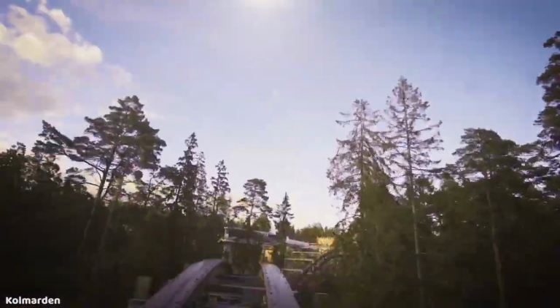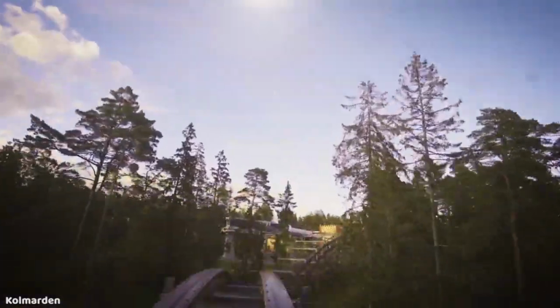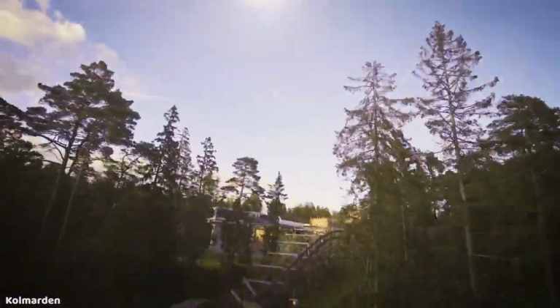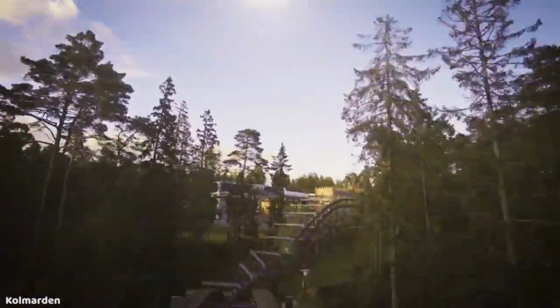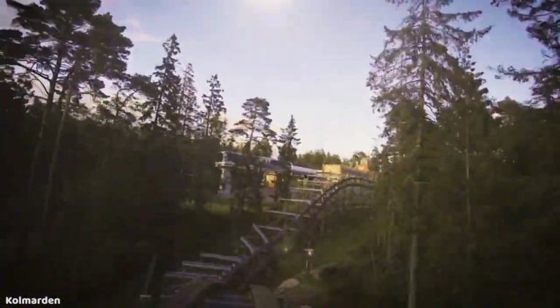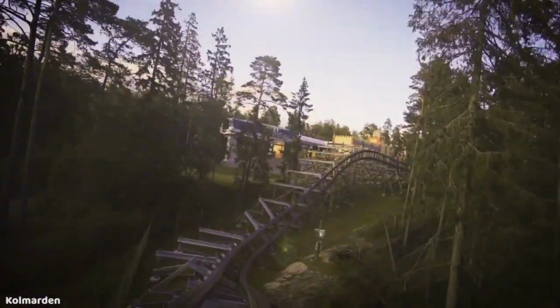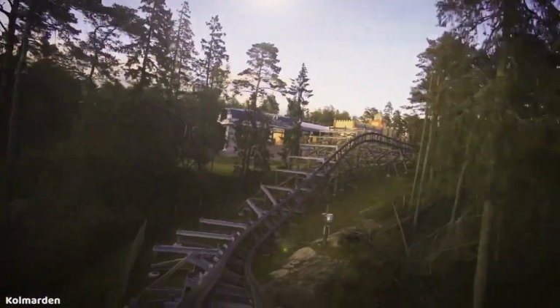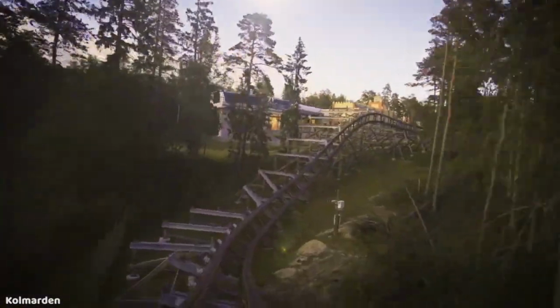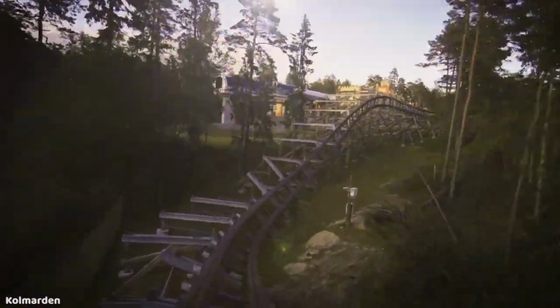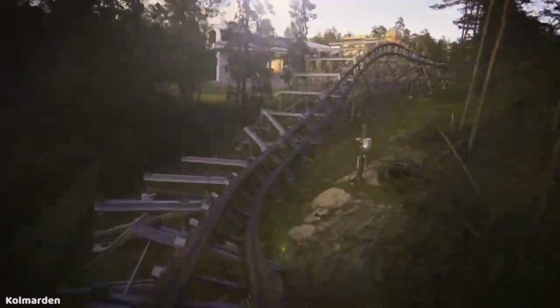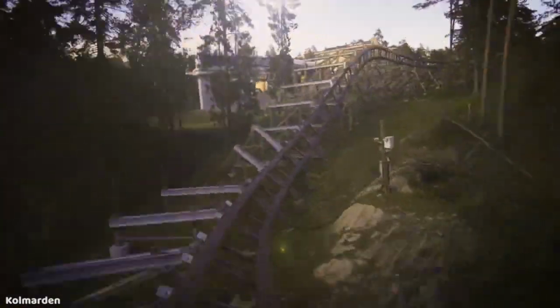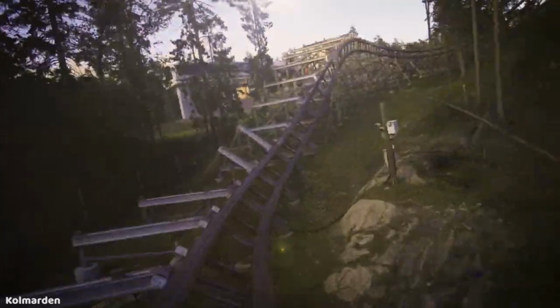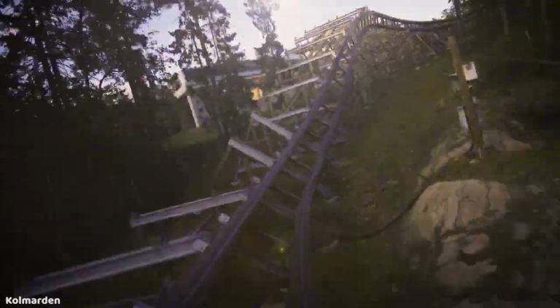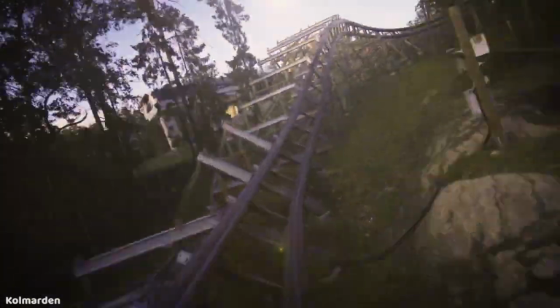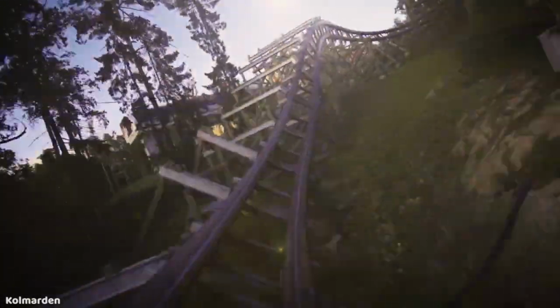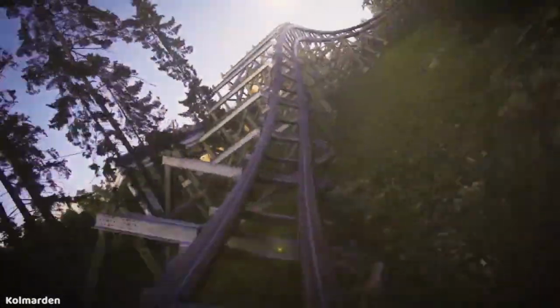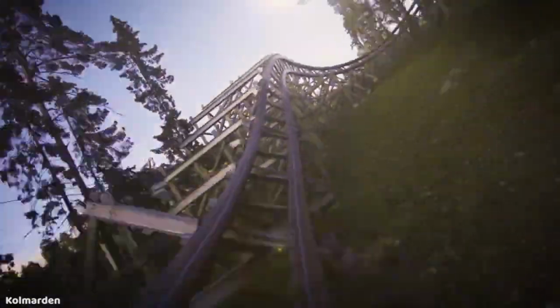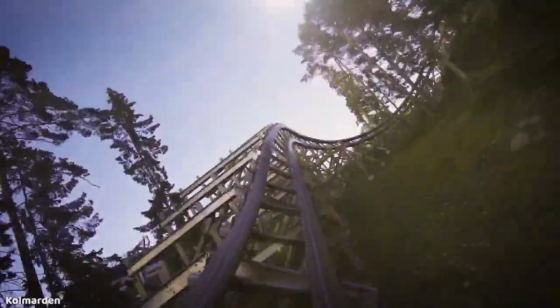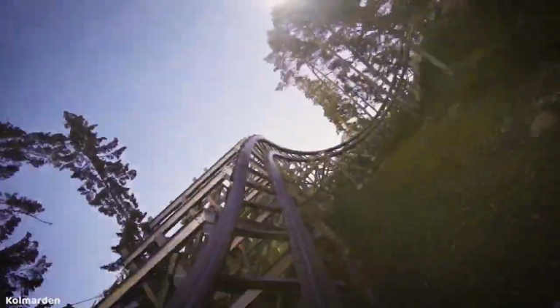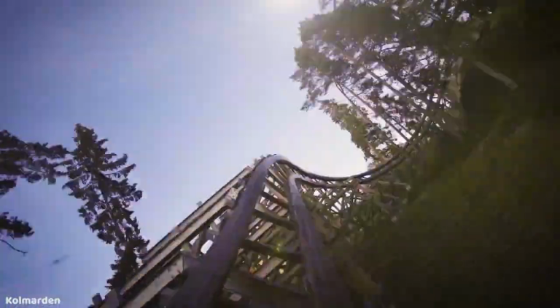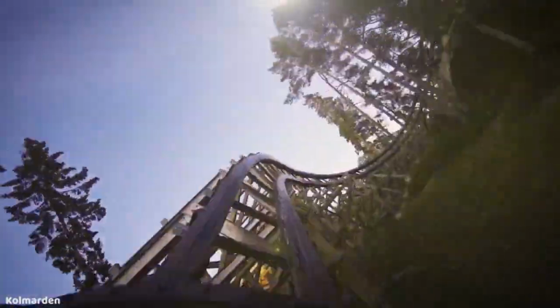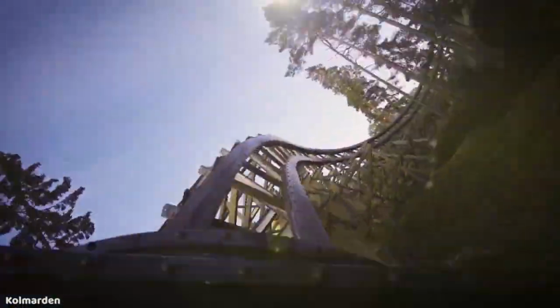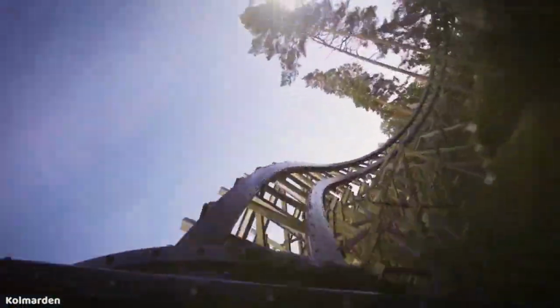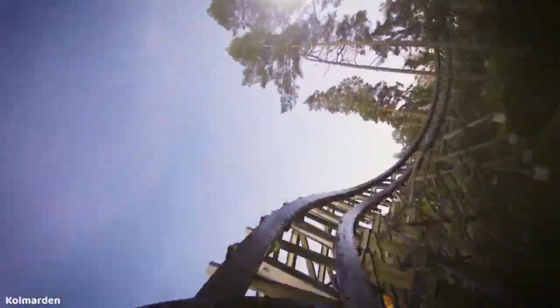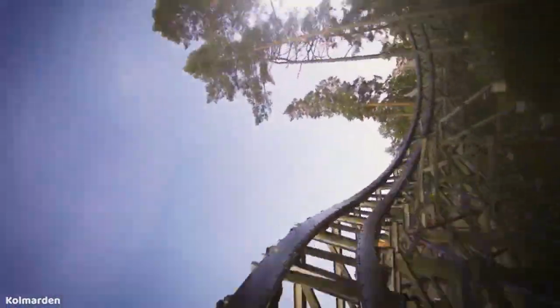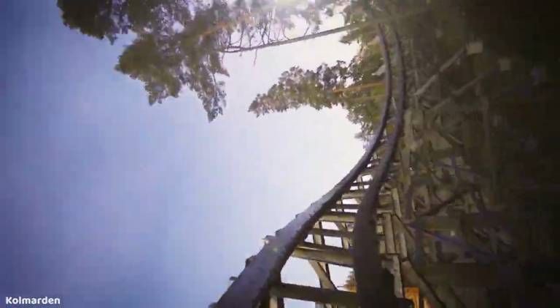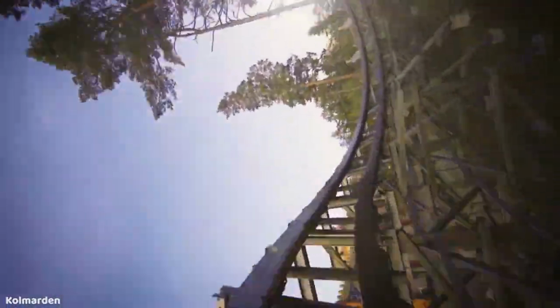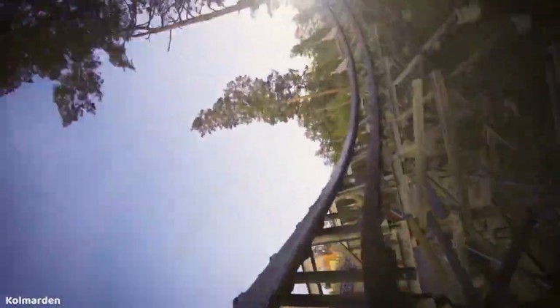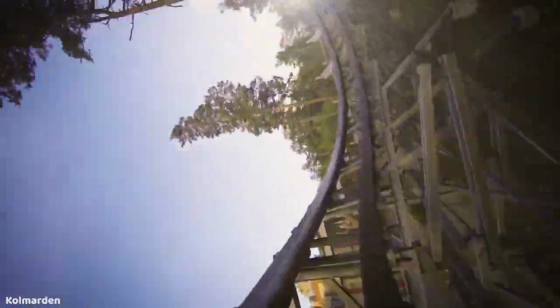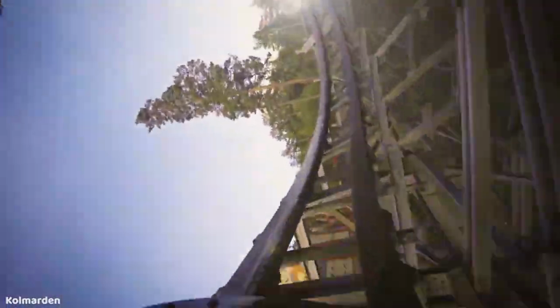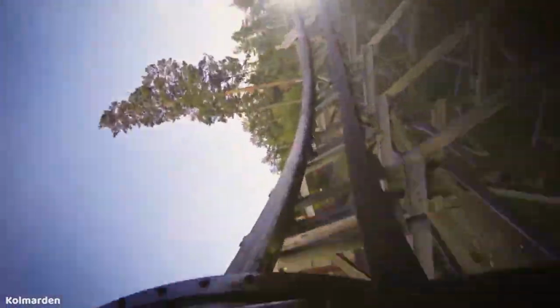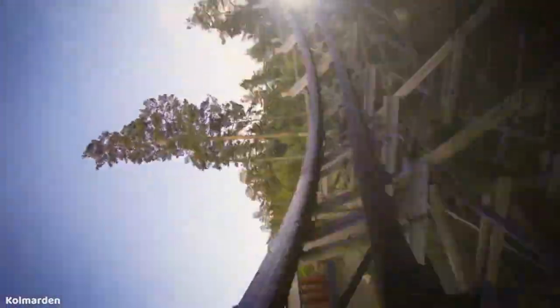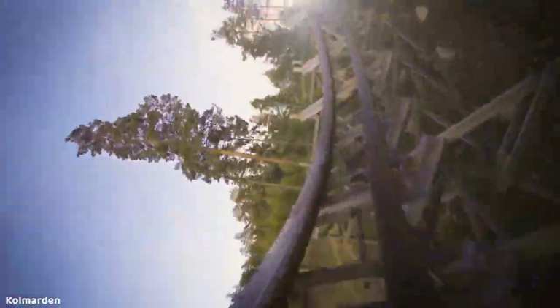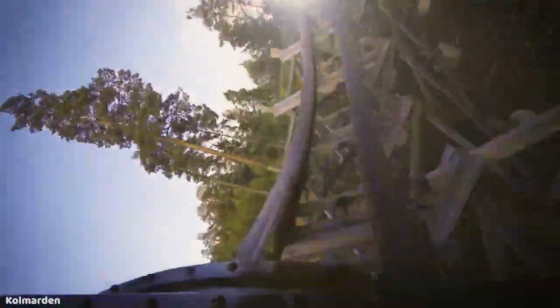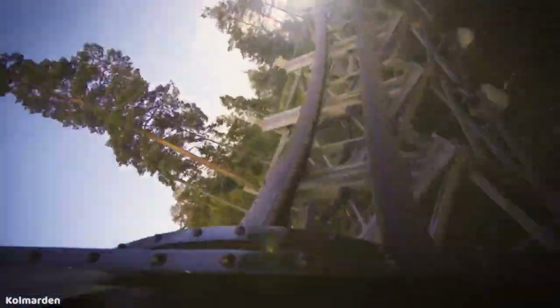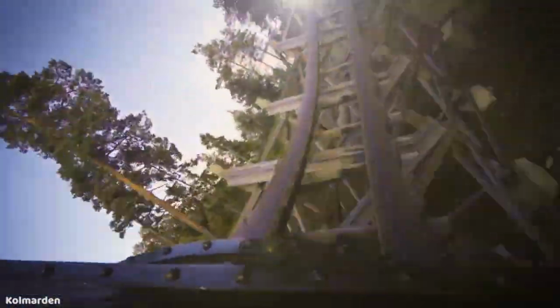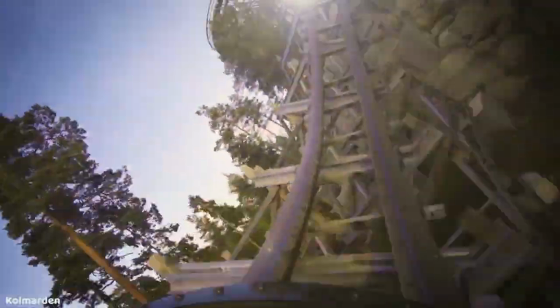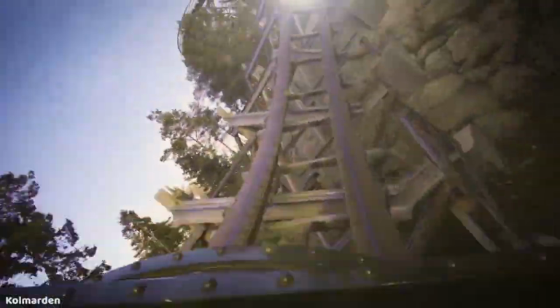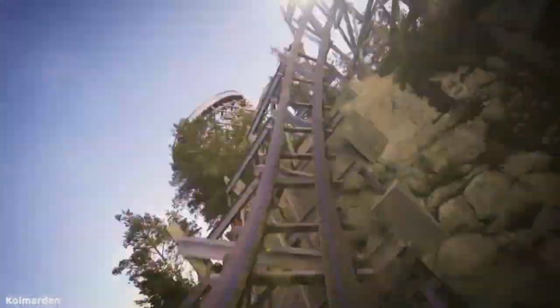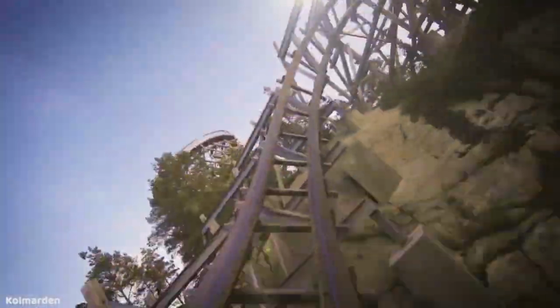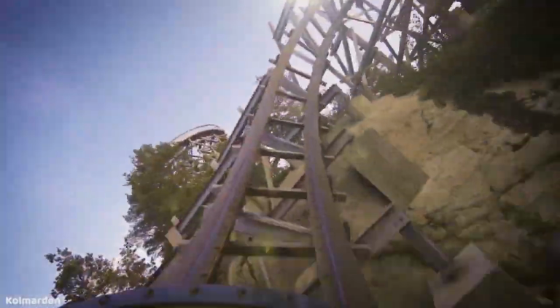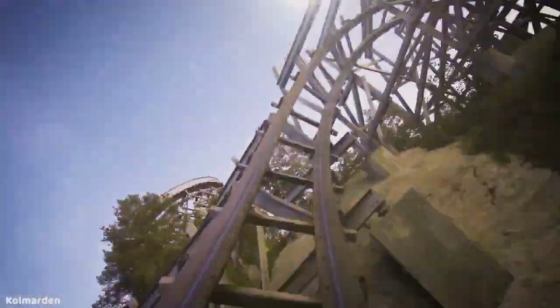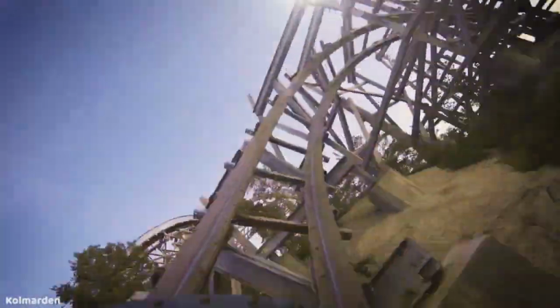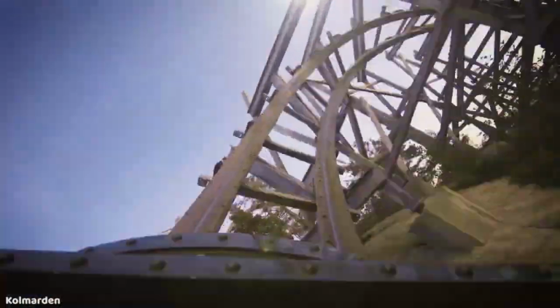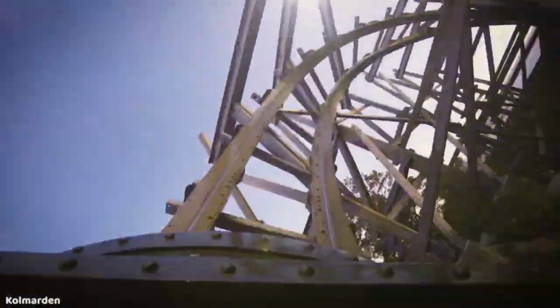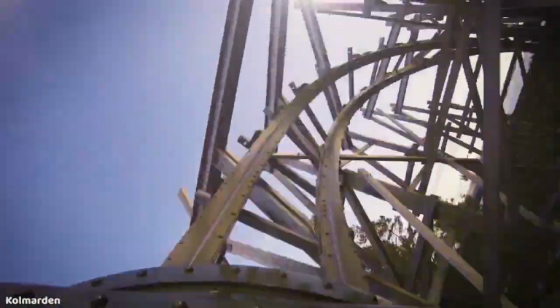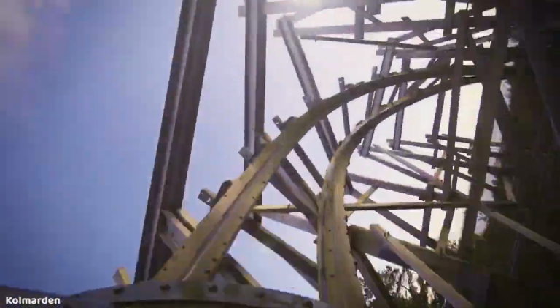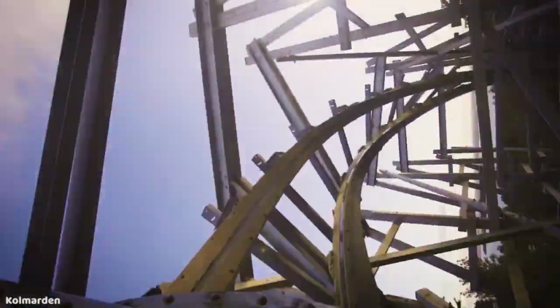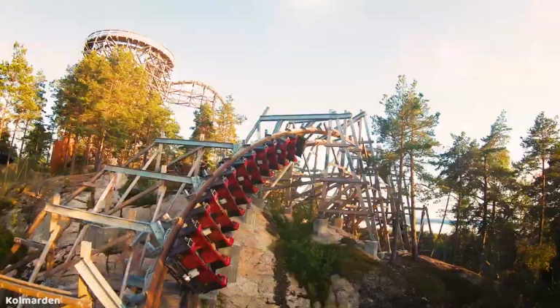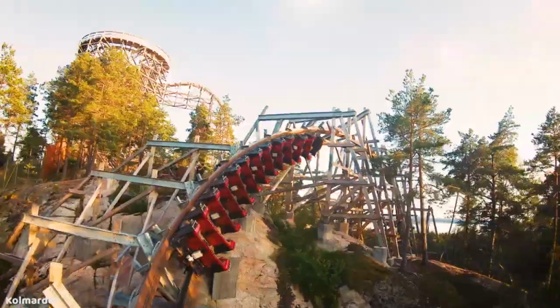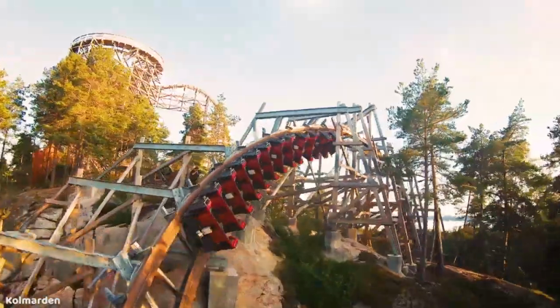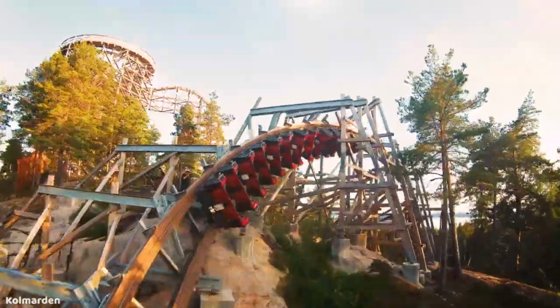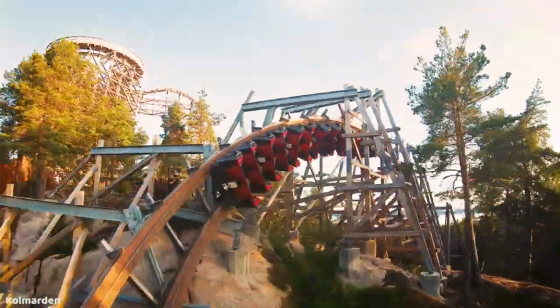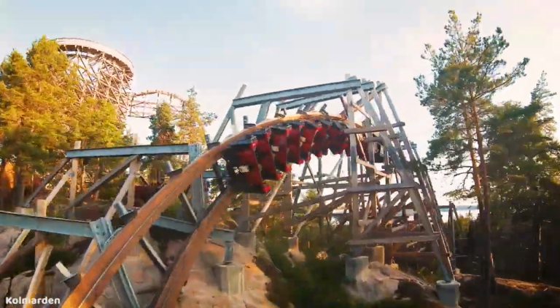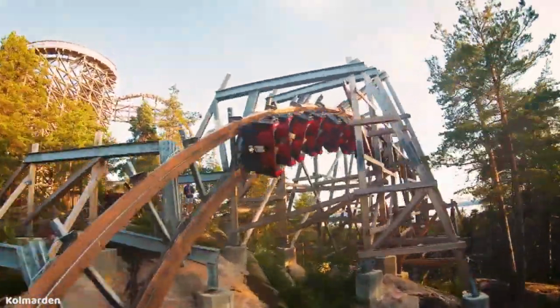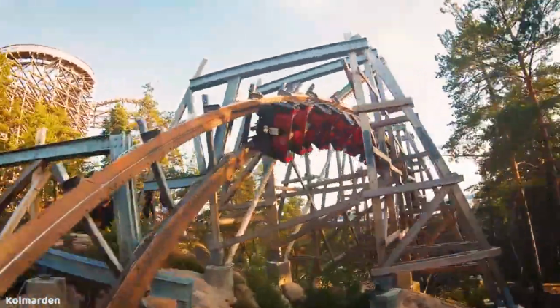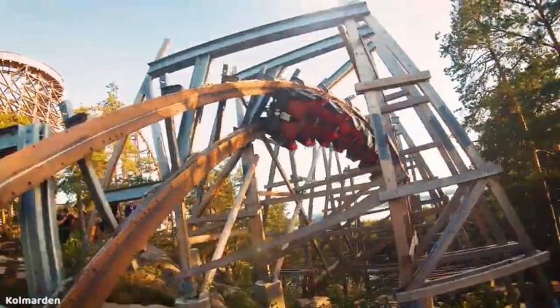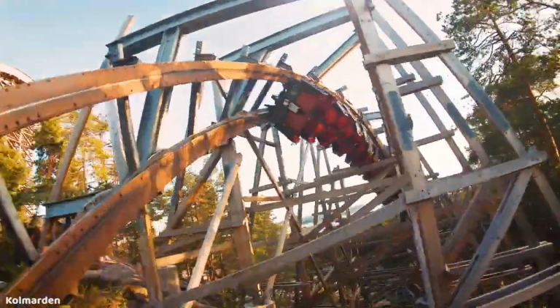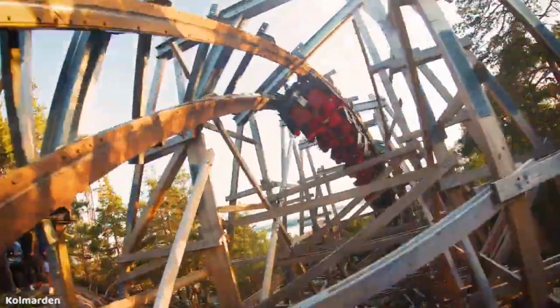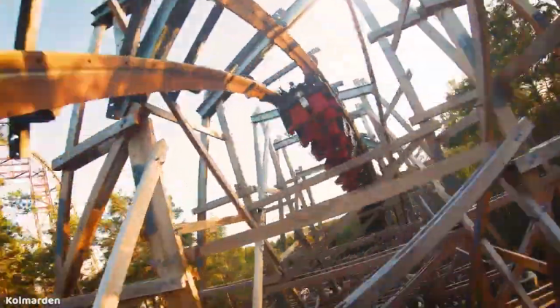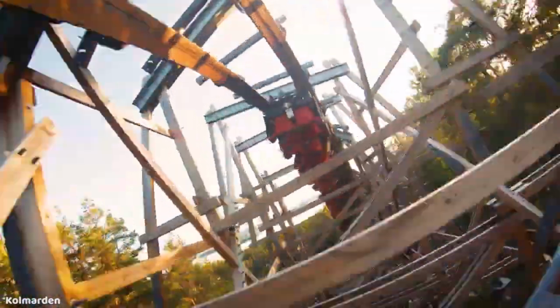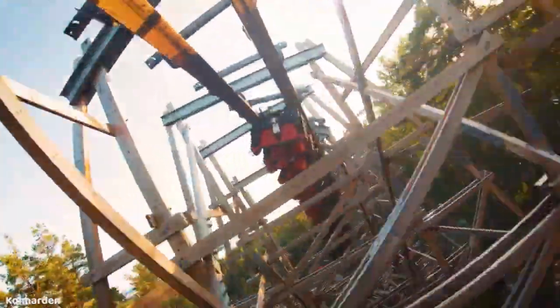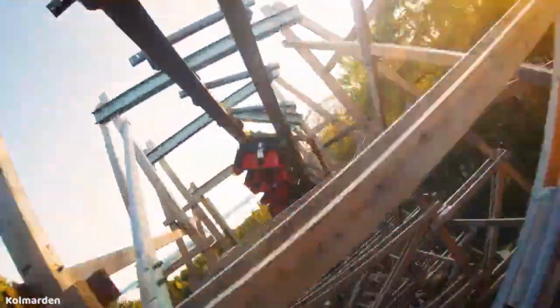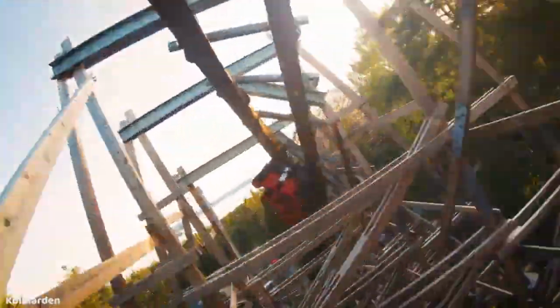Be sure to let me know what you think about RMC's Topper Track and whether or not you think more of these should be constructed. Thanks so much for watching.